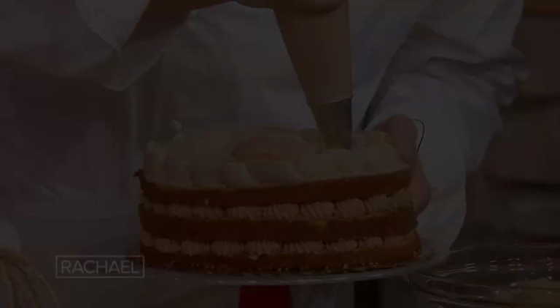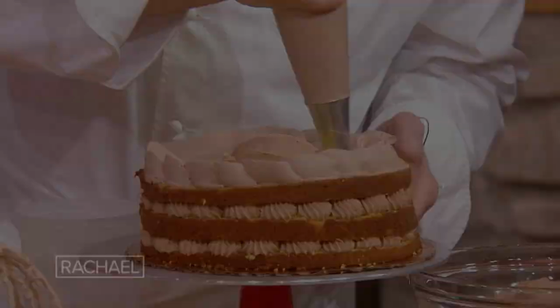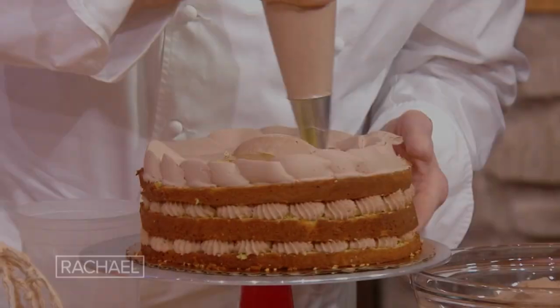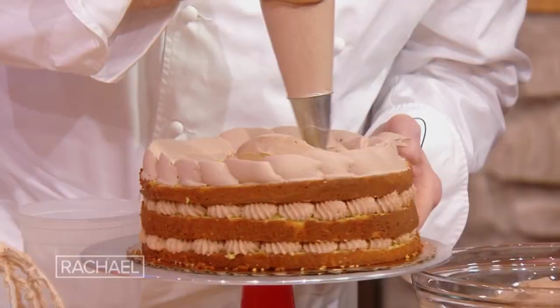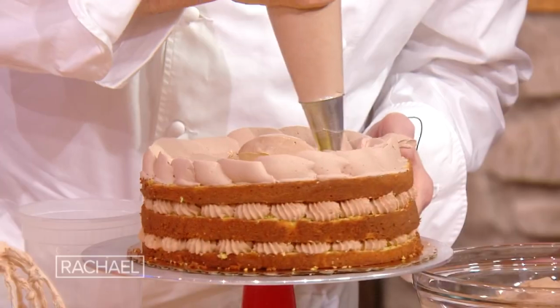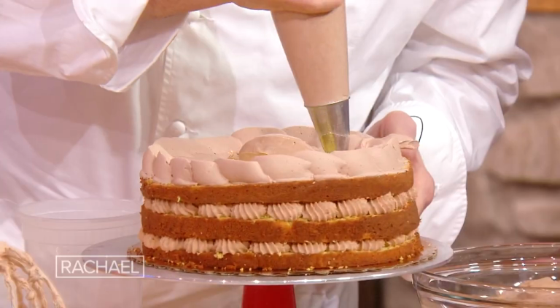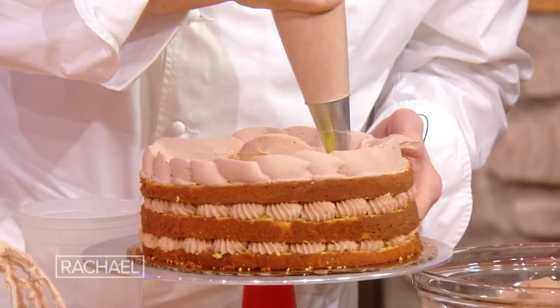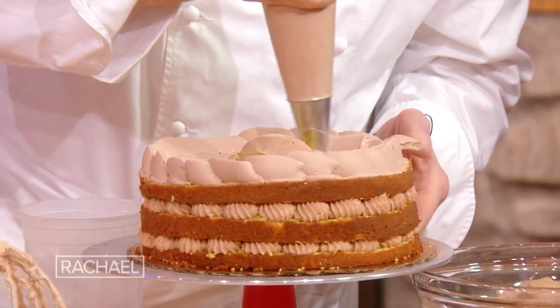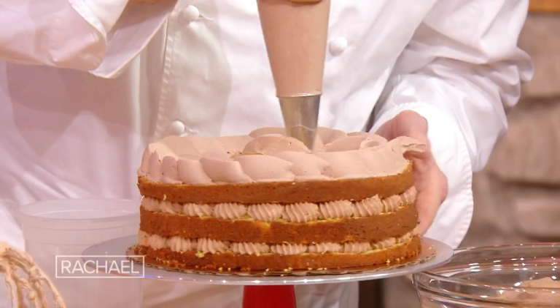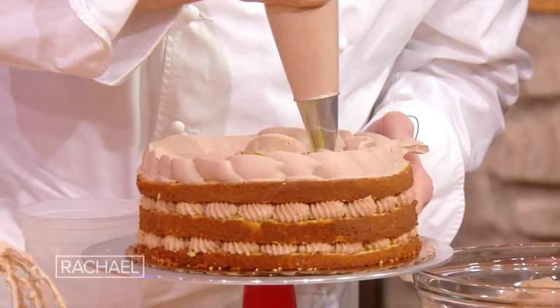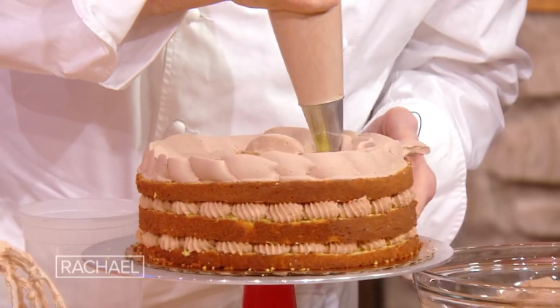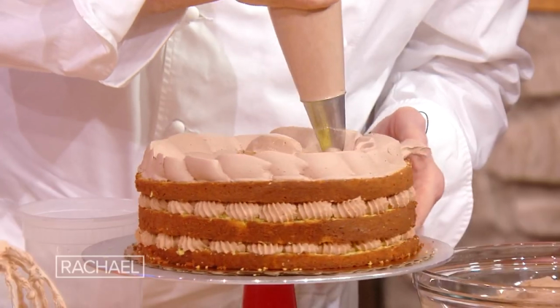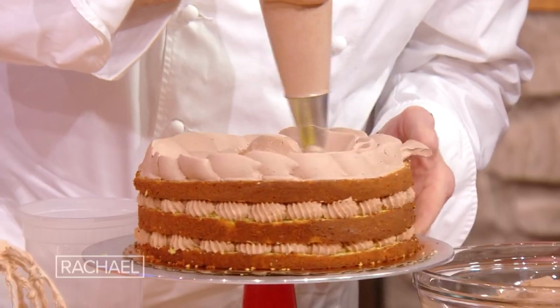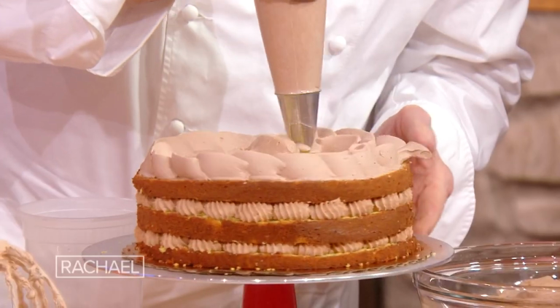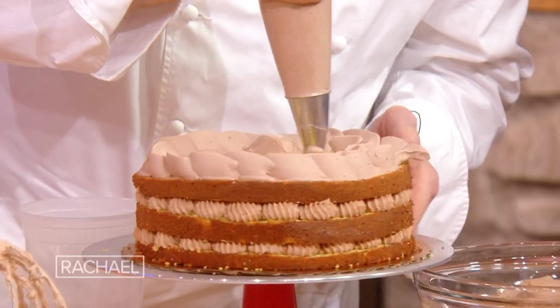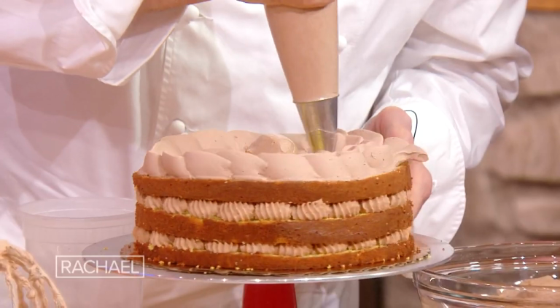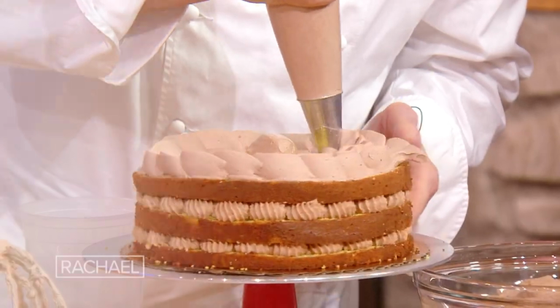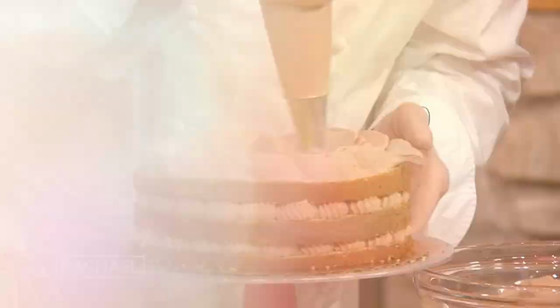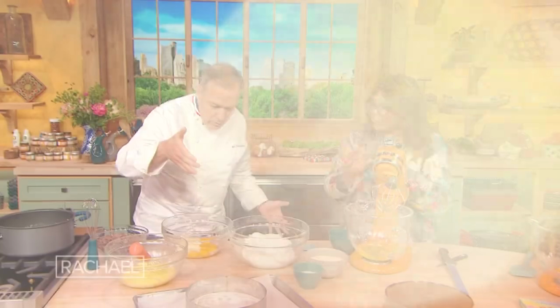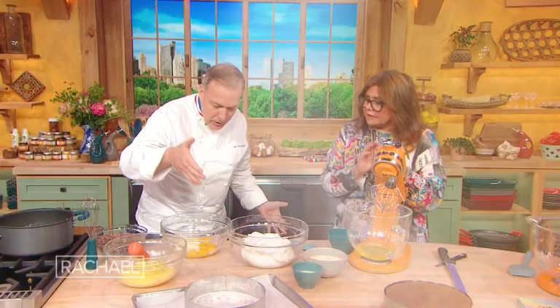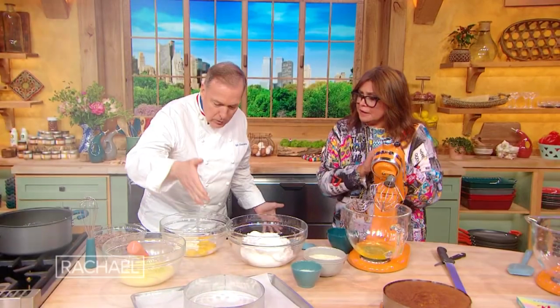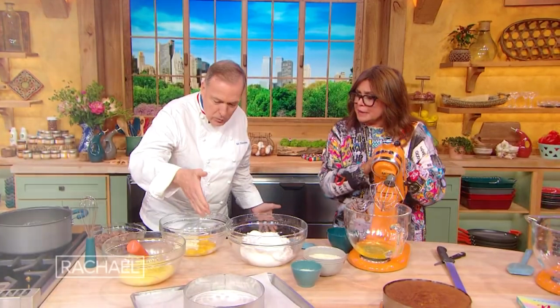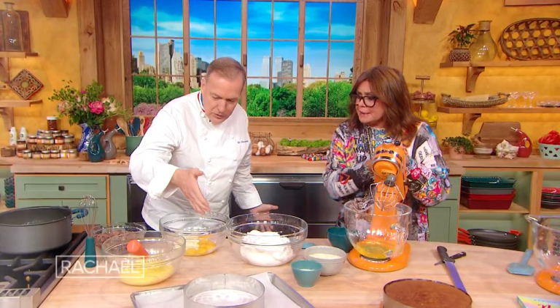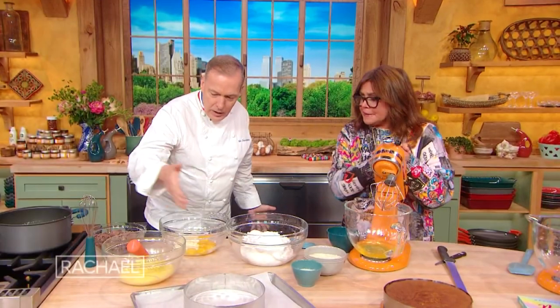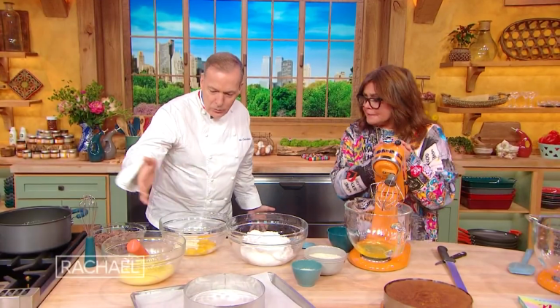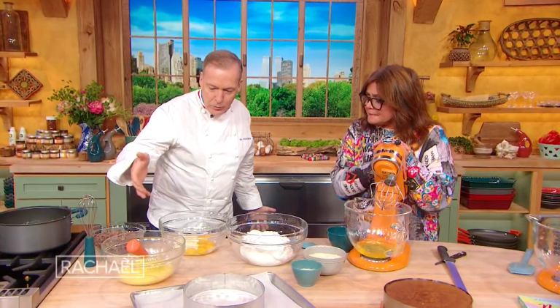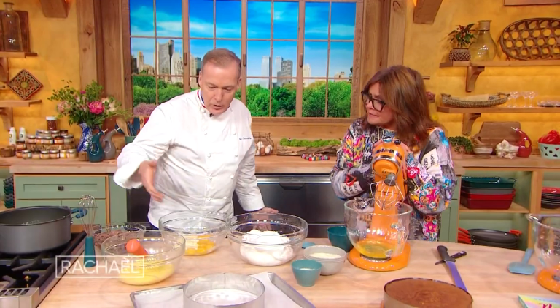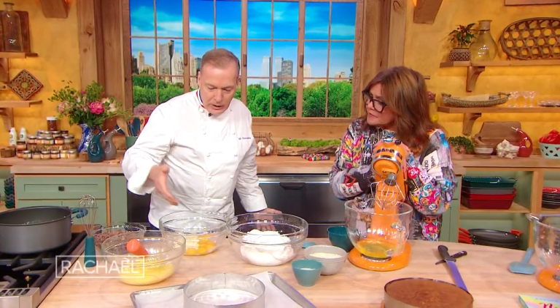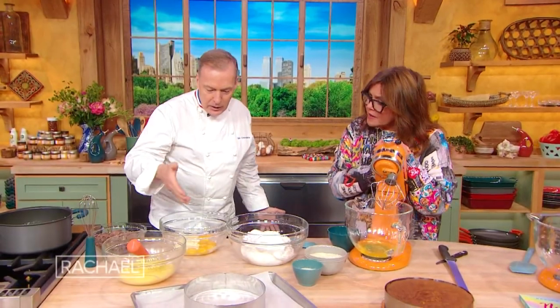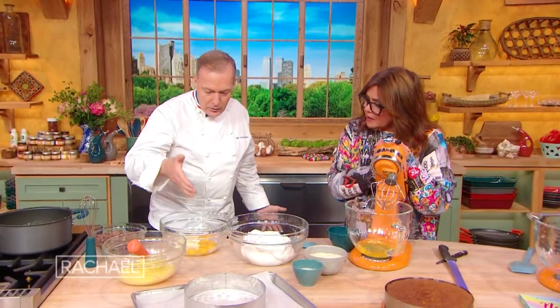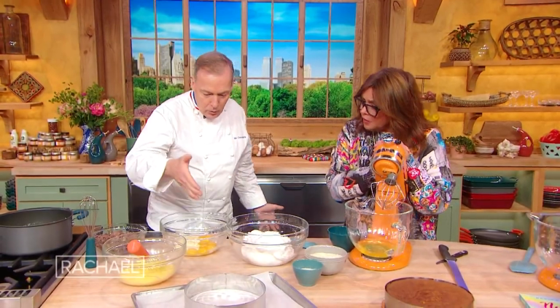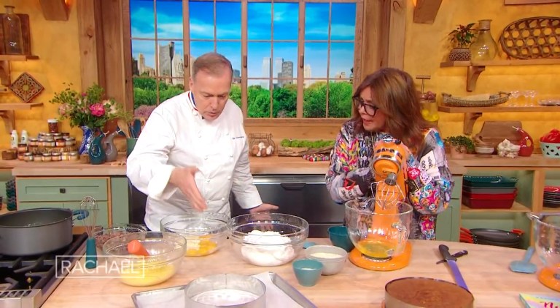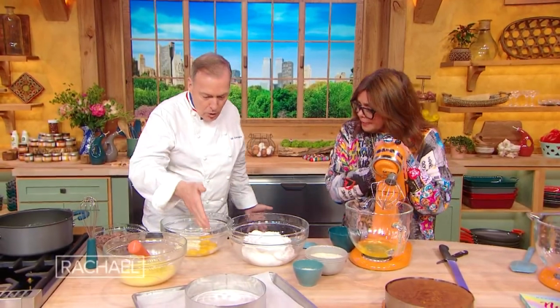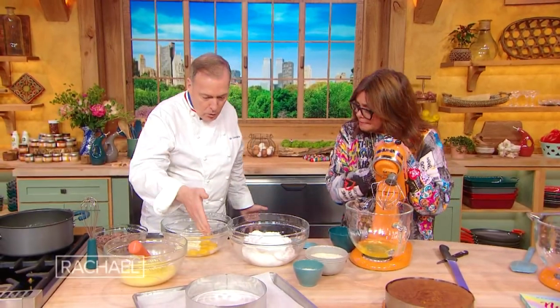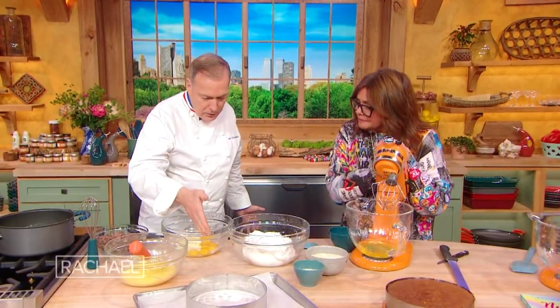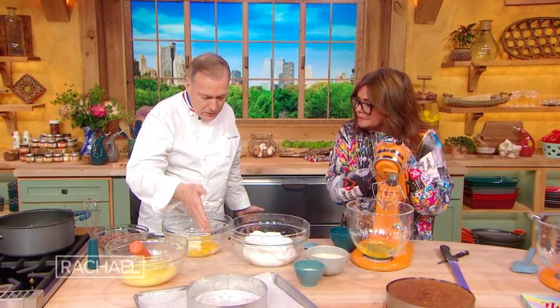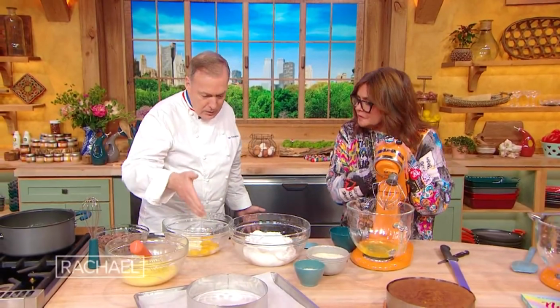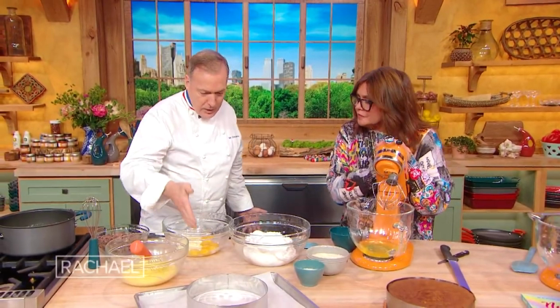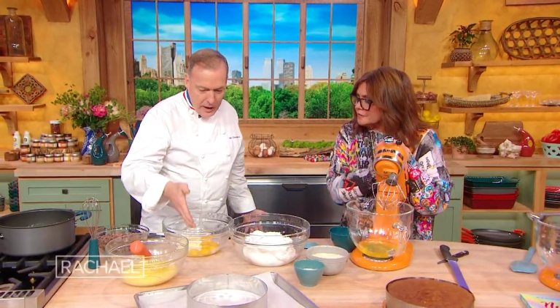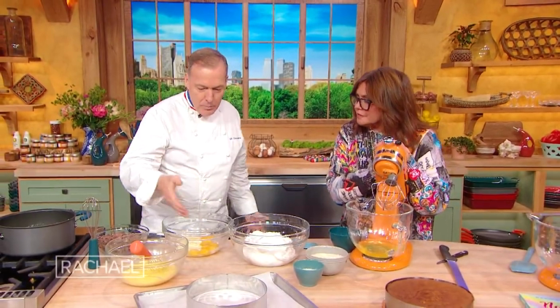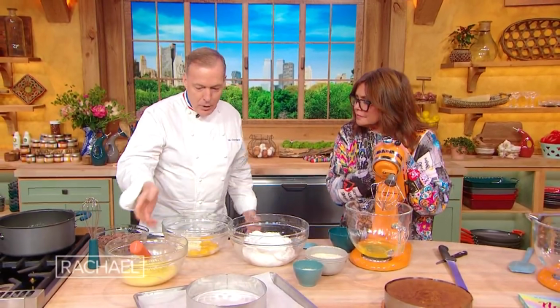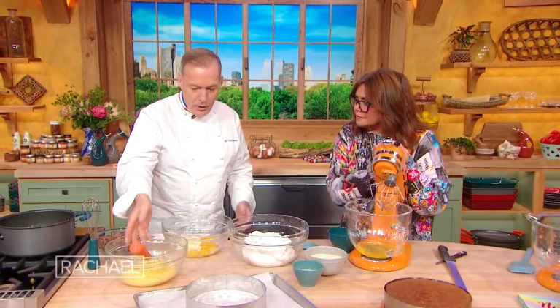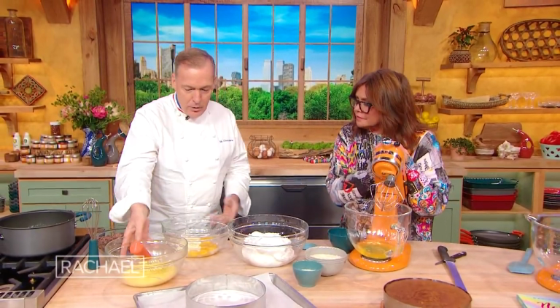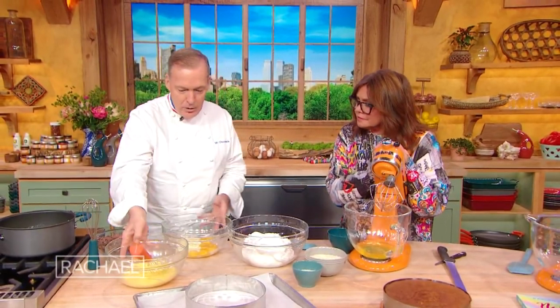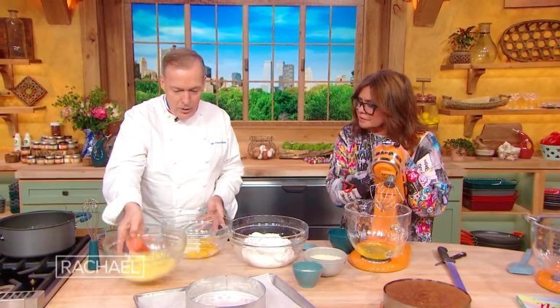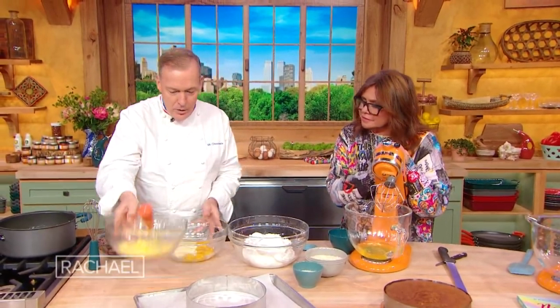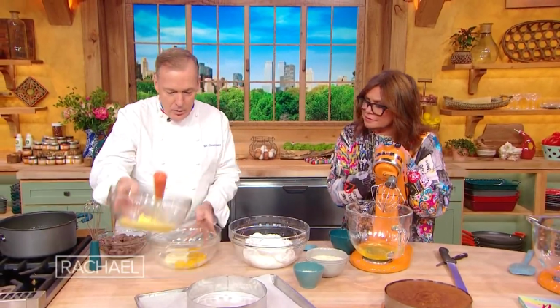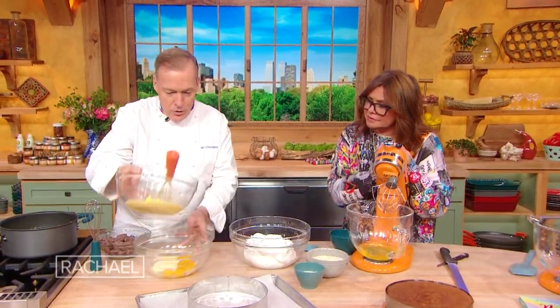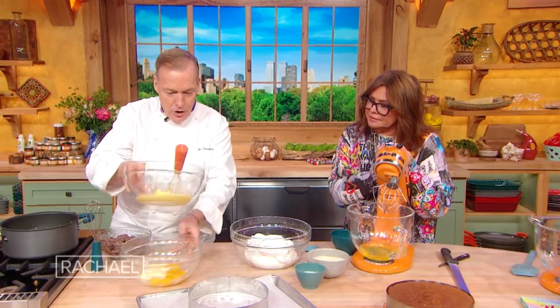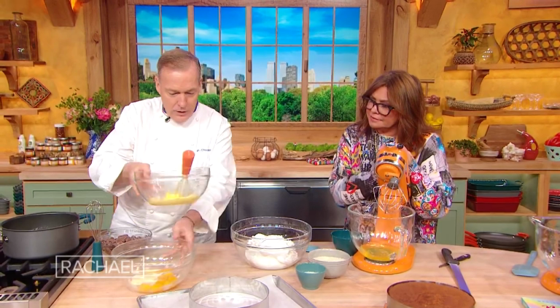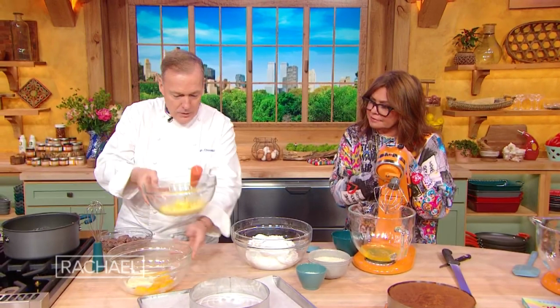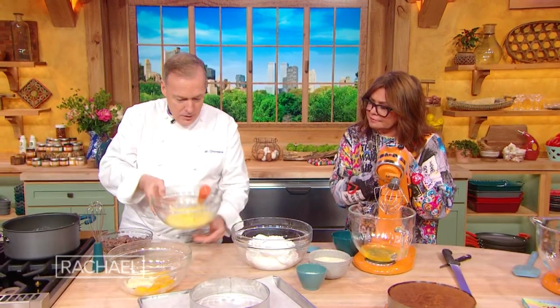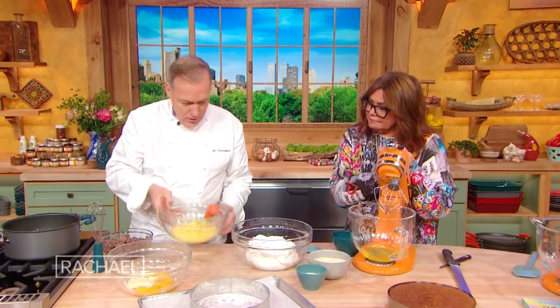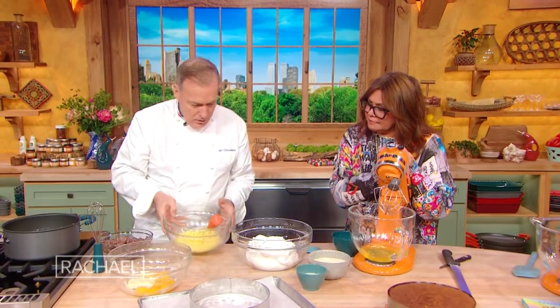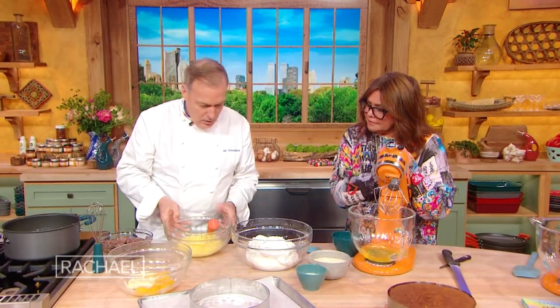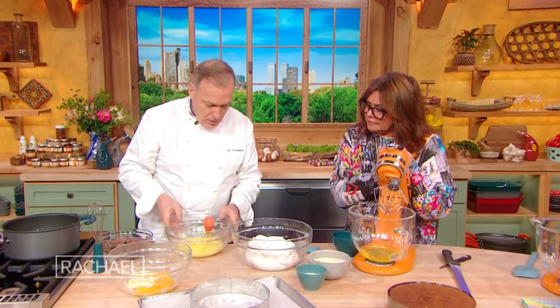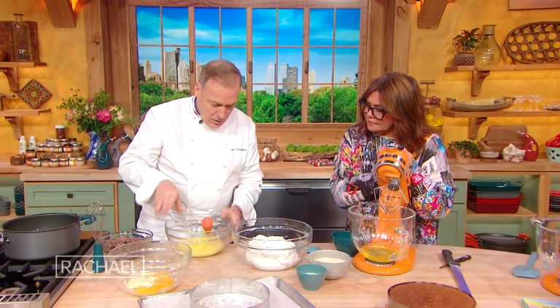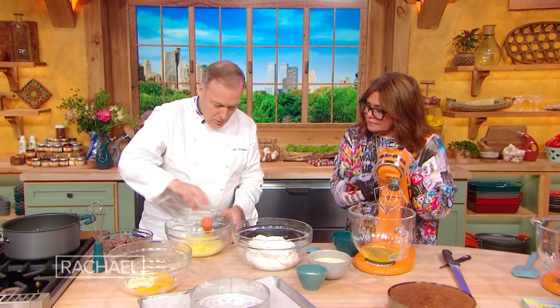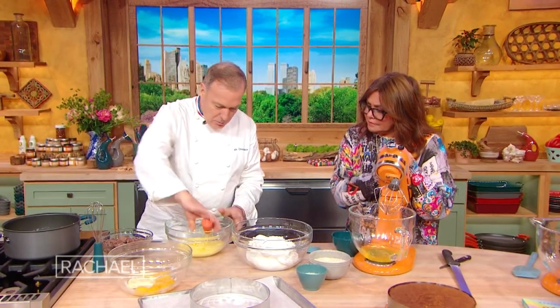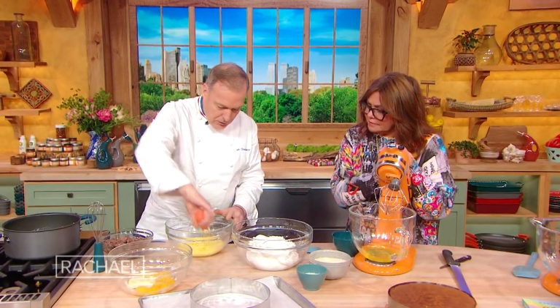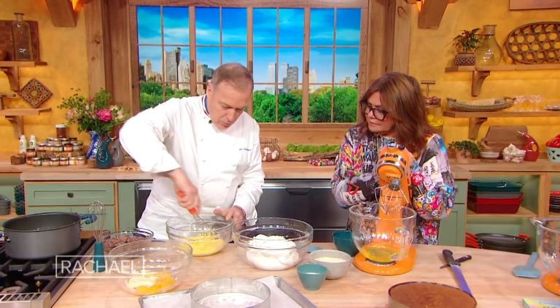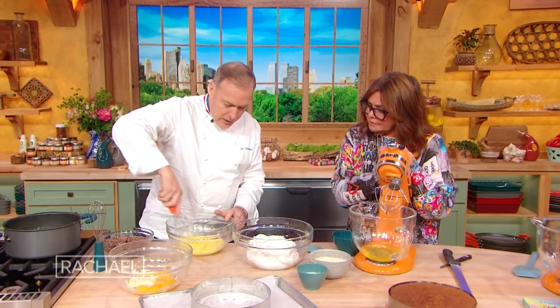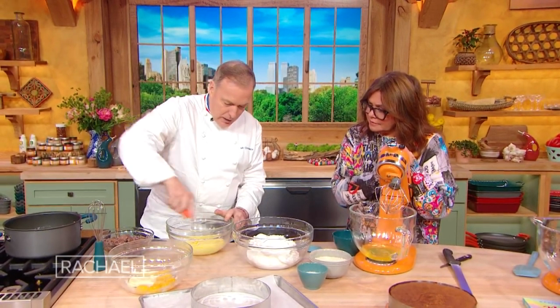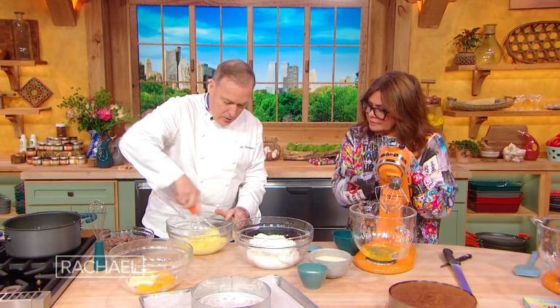This is one of my go-to recipes. We're going to start with the cake. So yolks and butter, just mixed together.